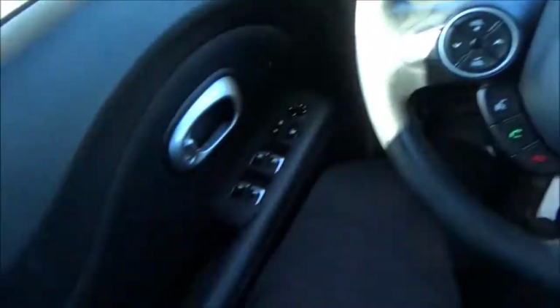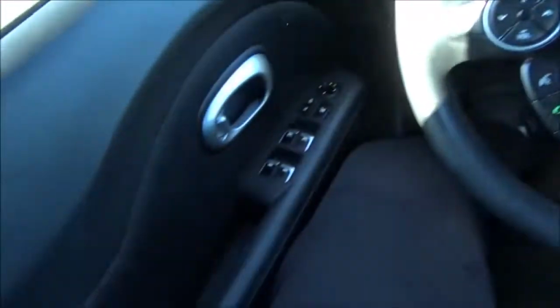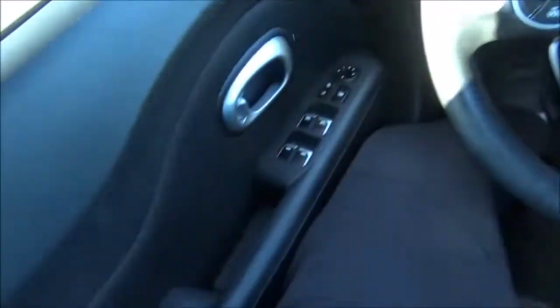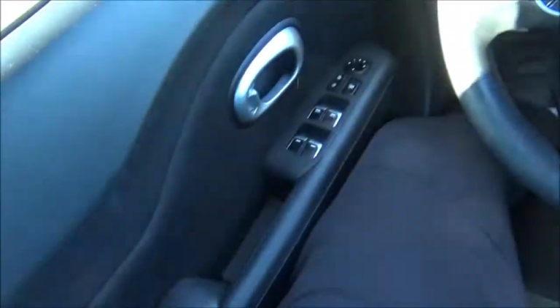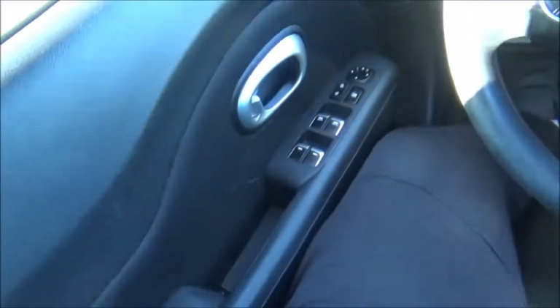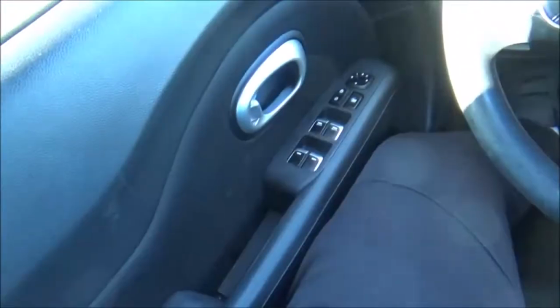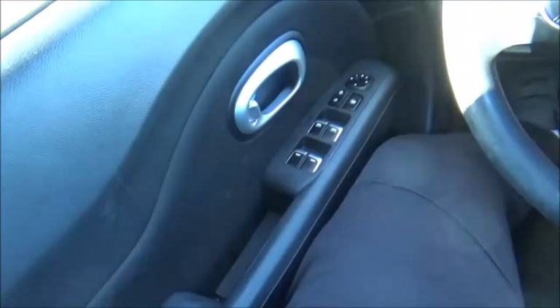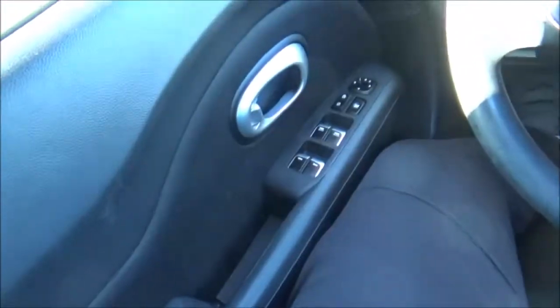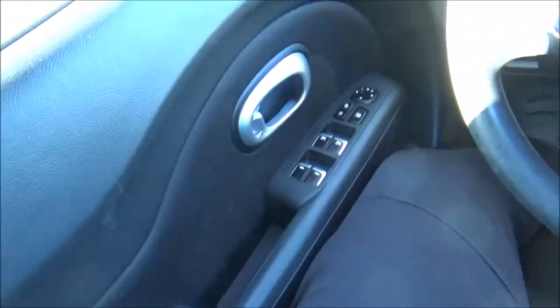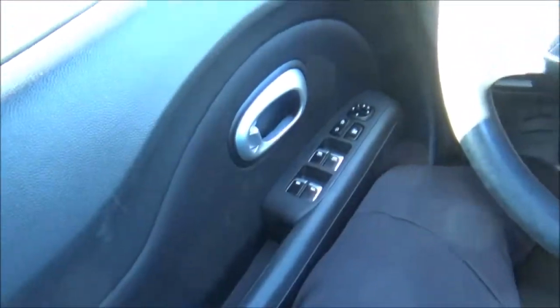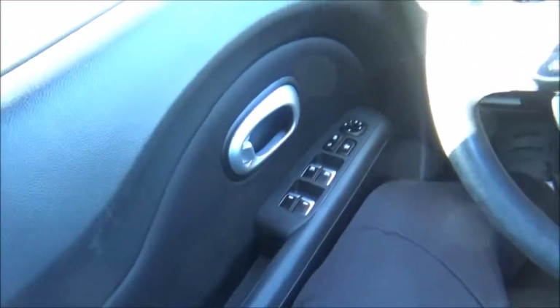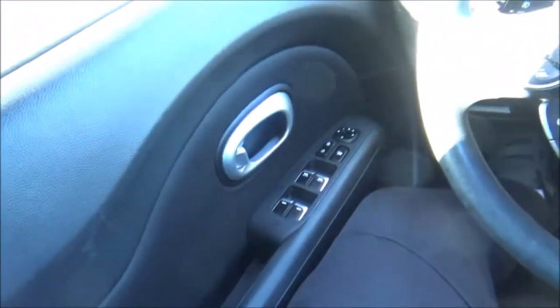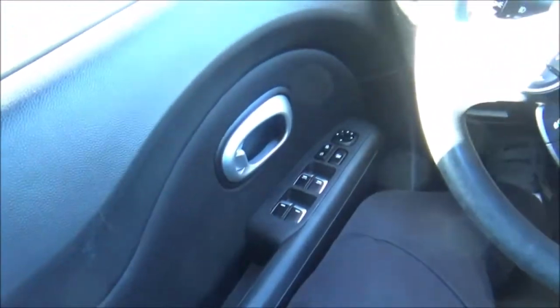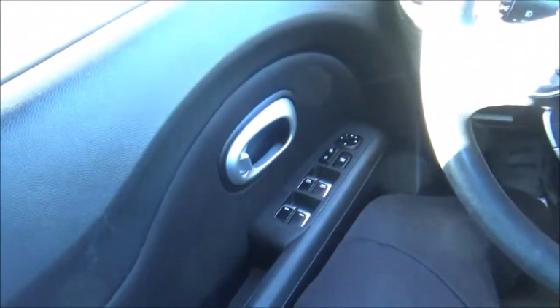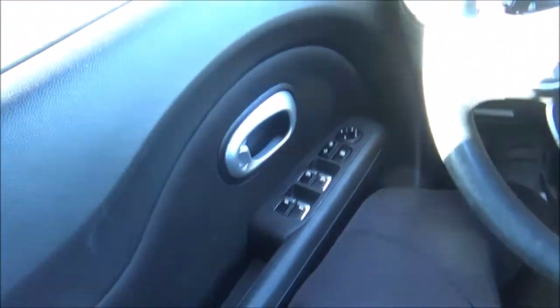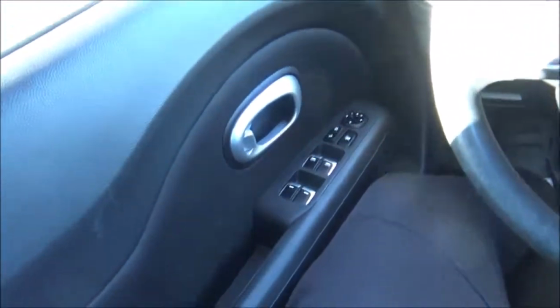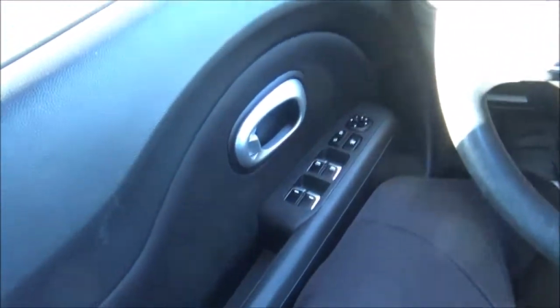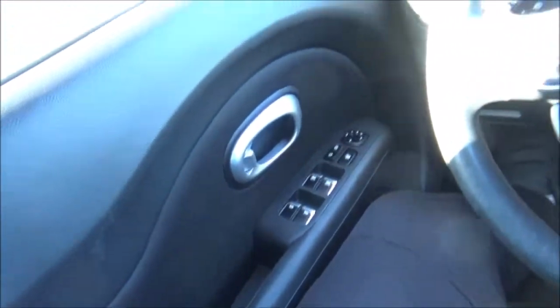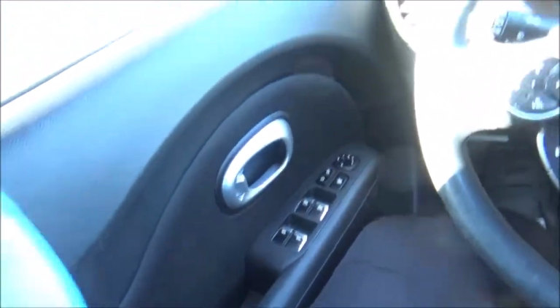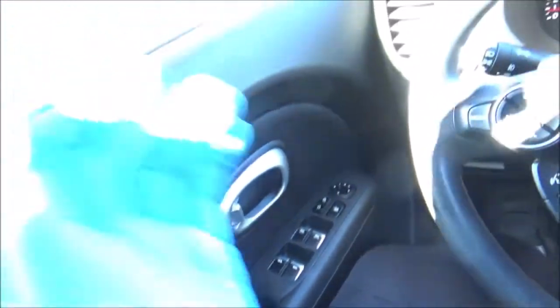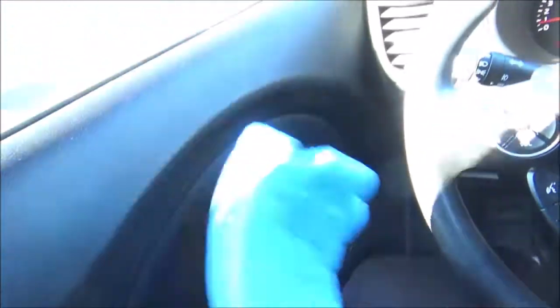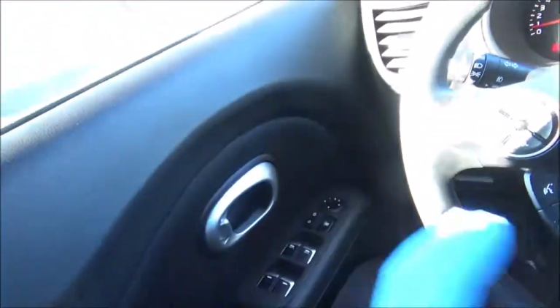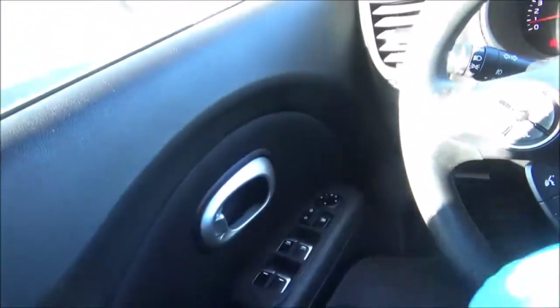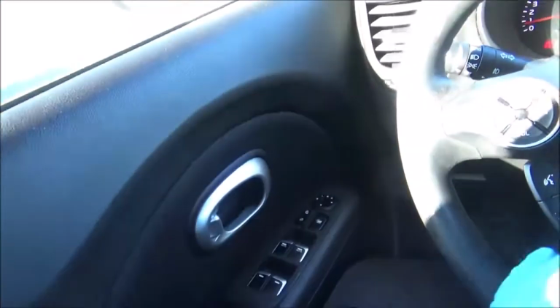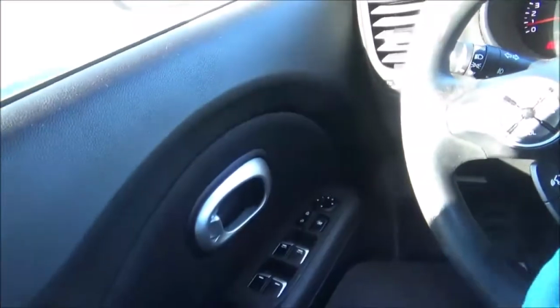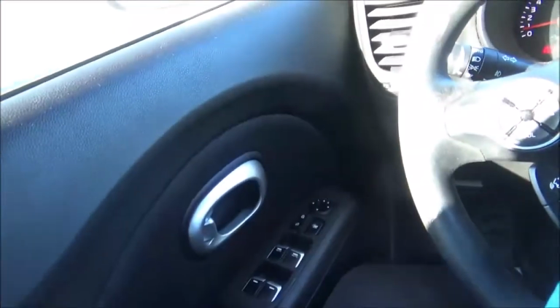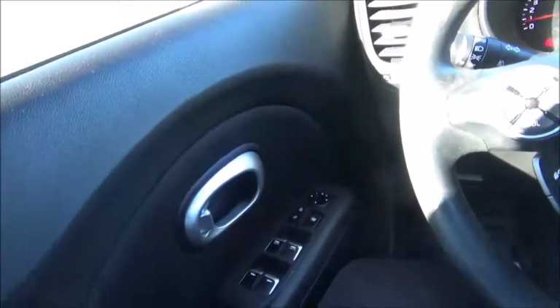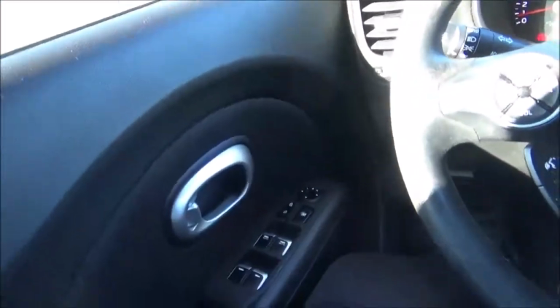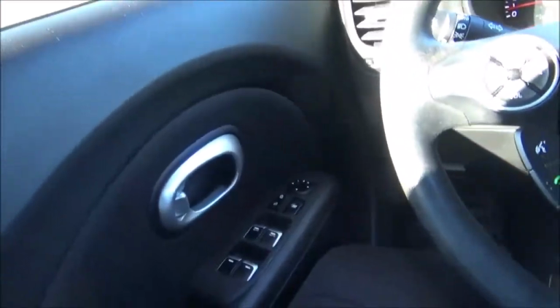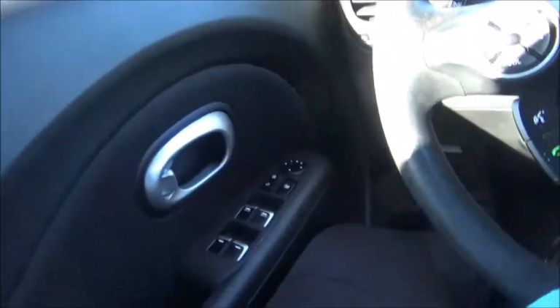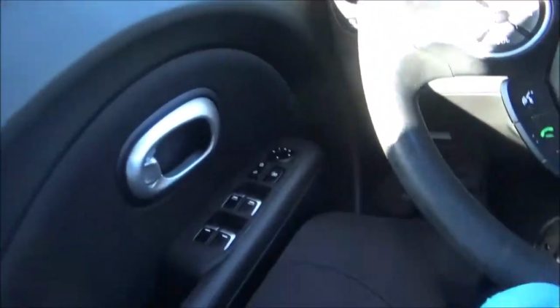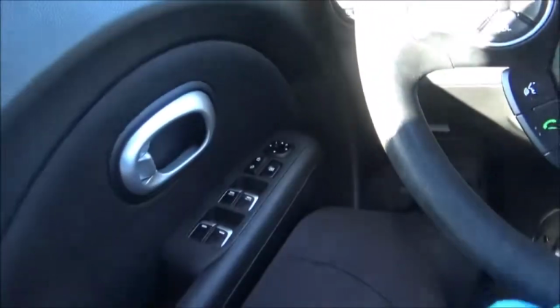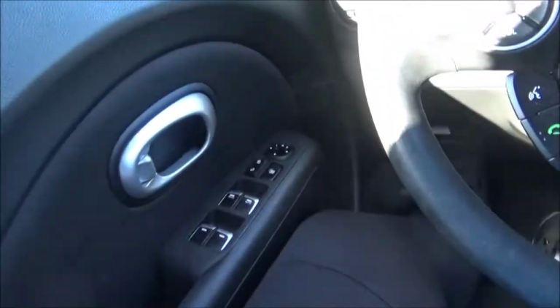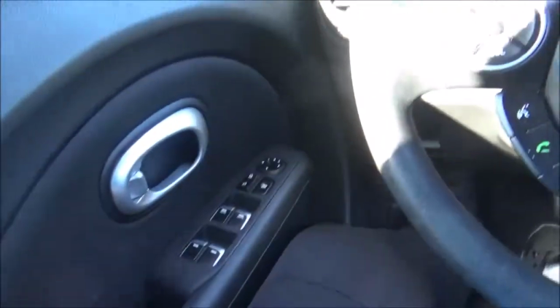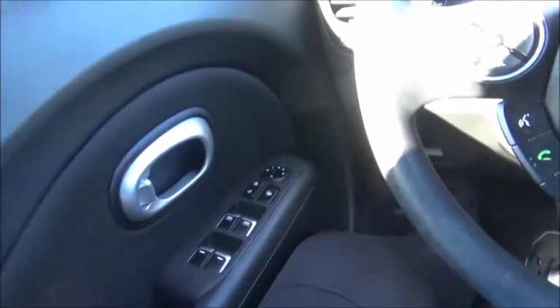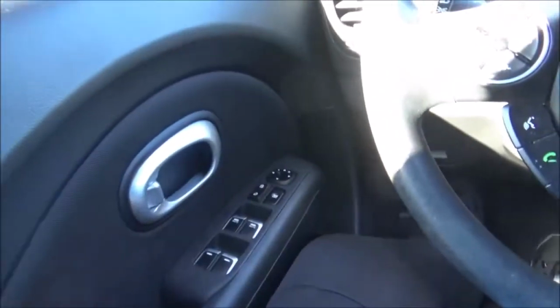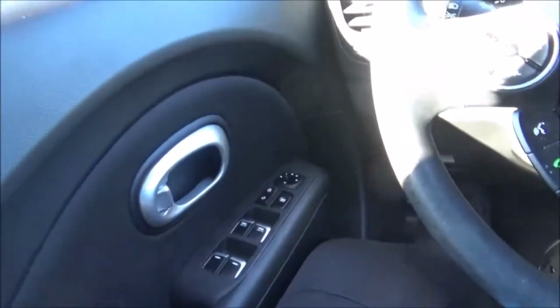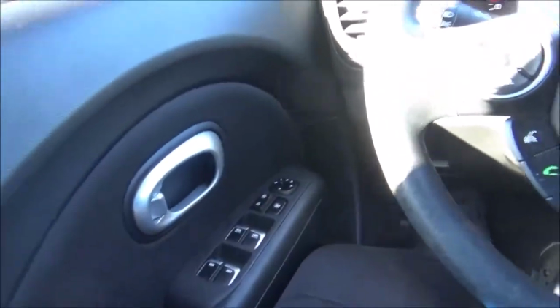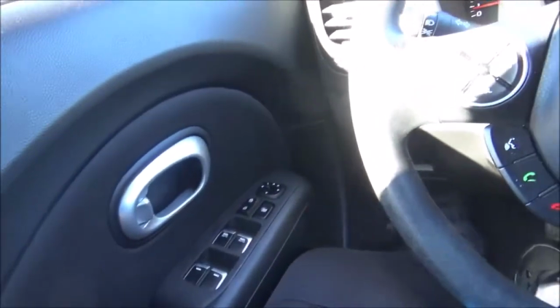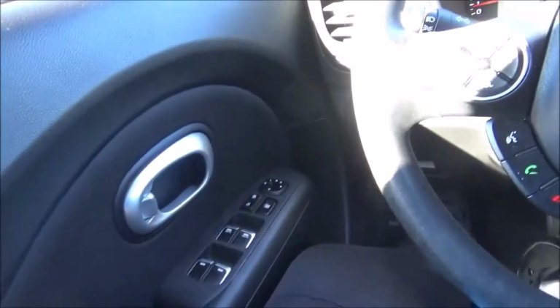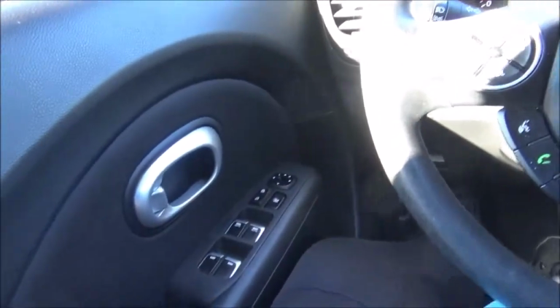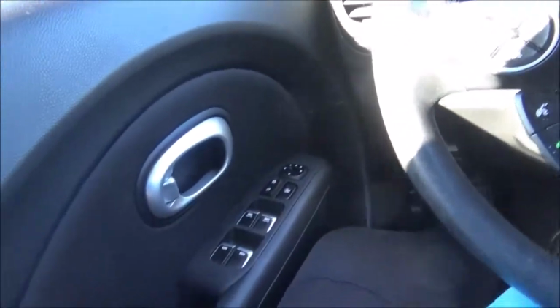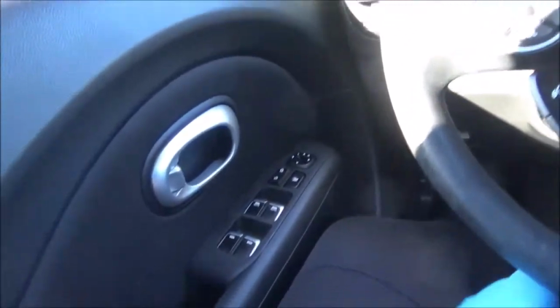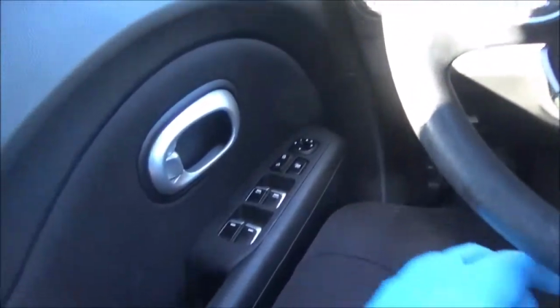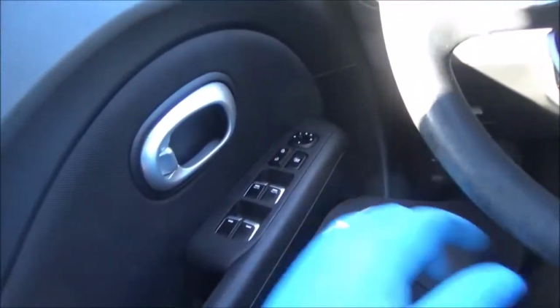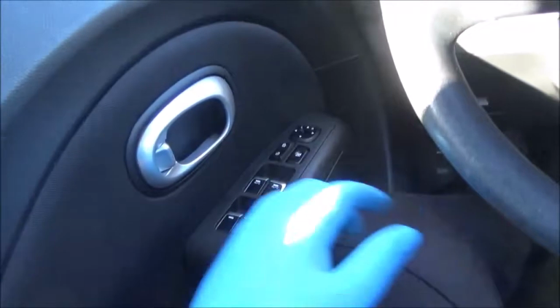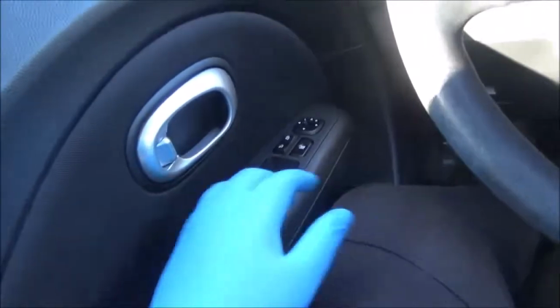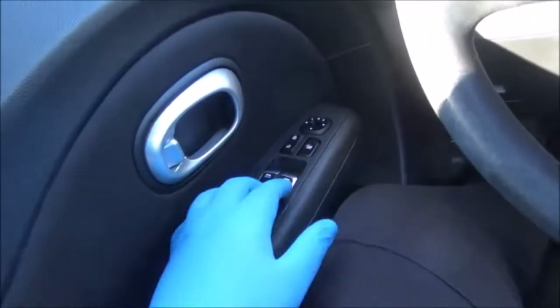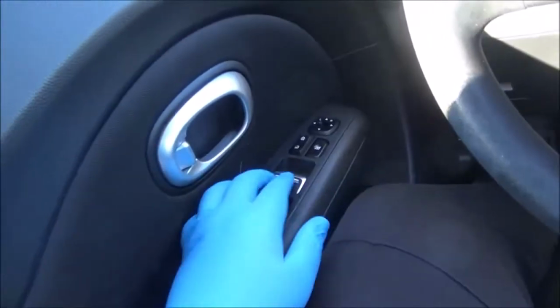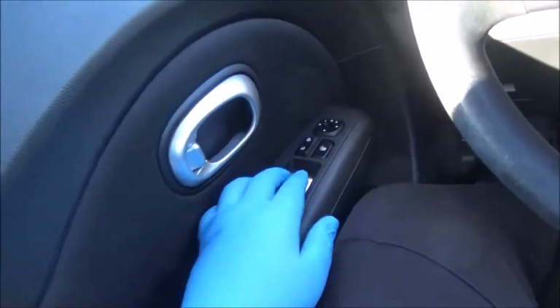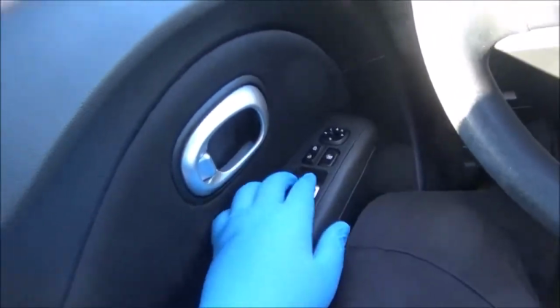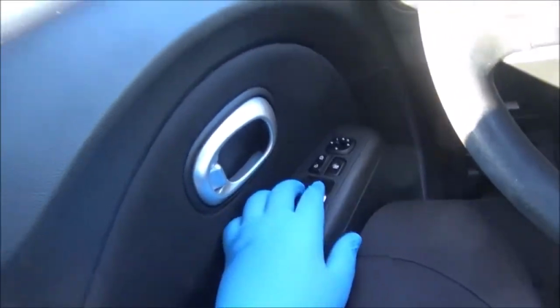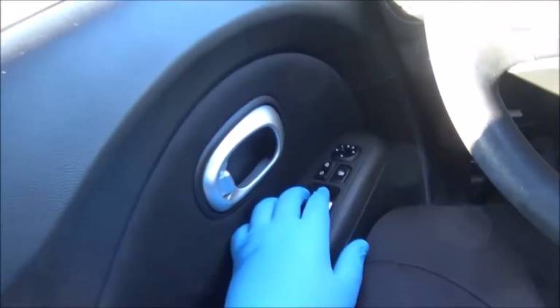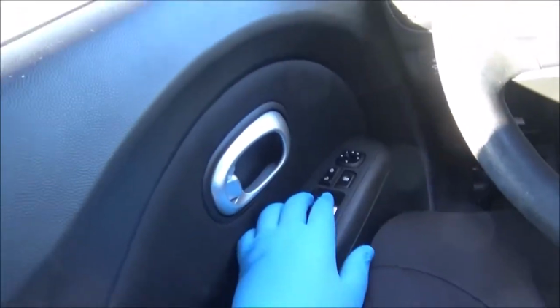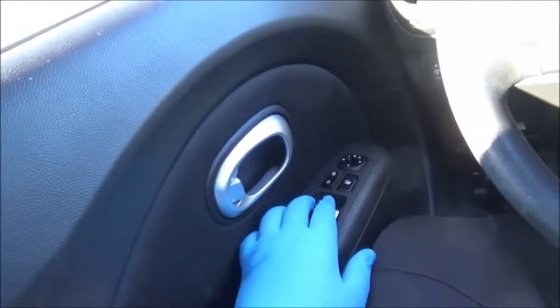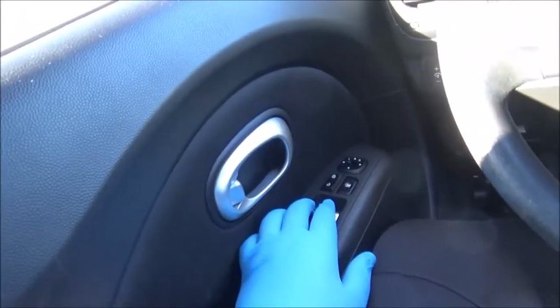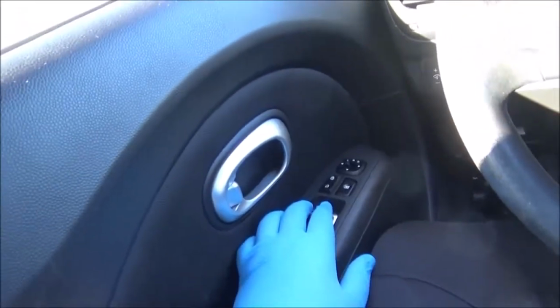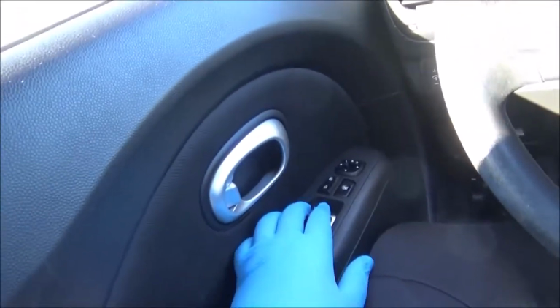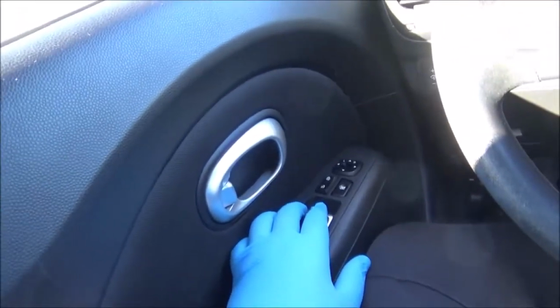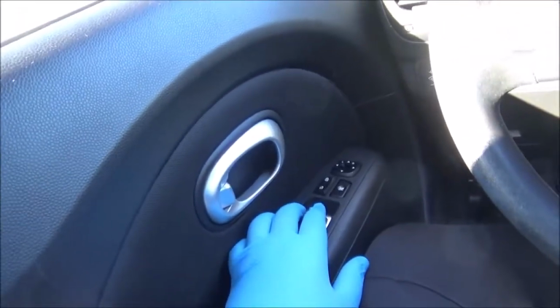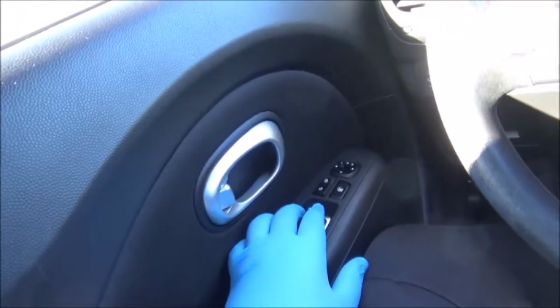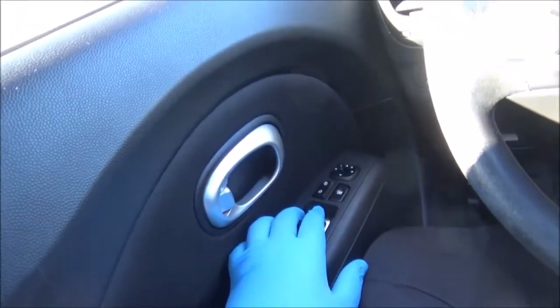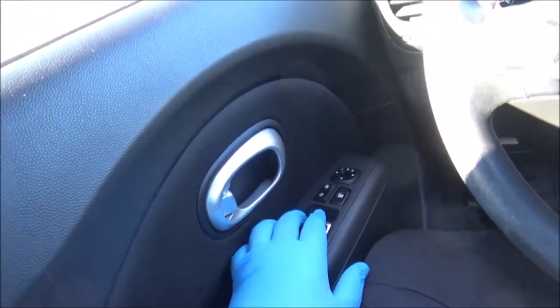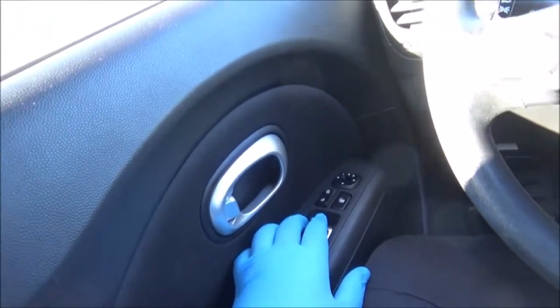Let's go ahead and roll down the driver's window and take a look at the engine bay. Both front windows are fully automatic.